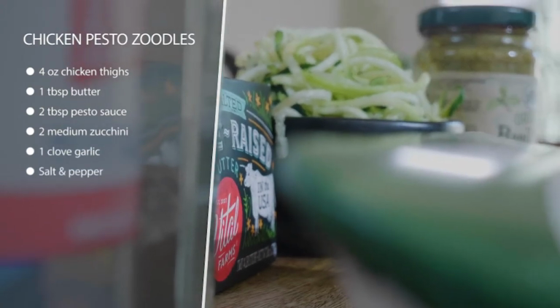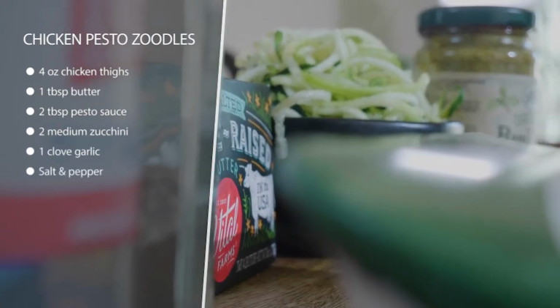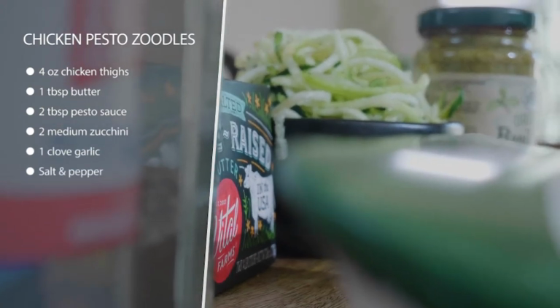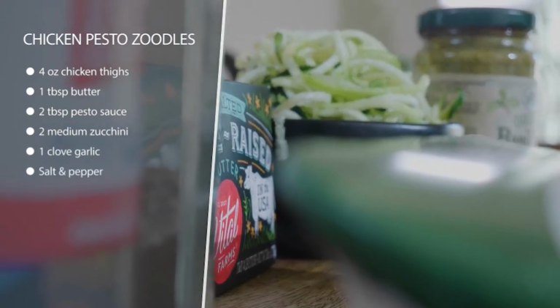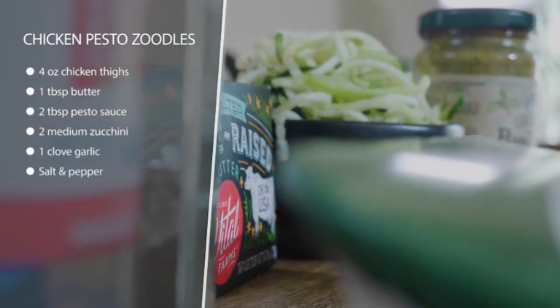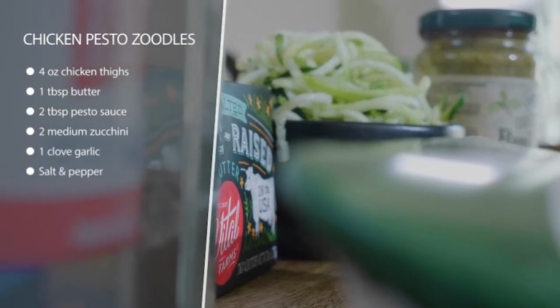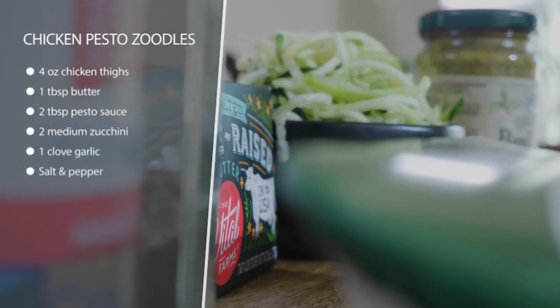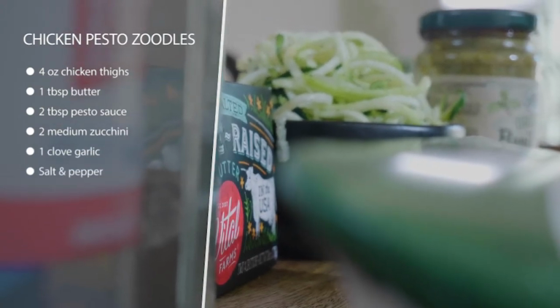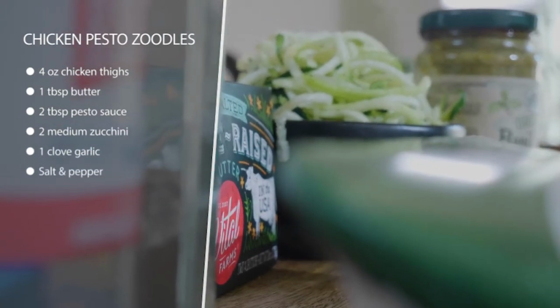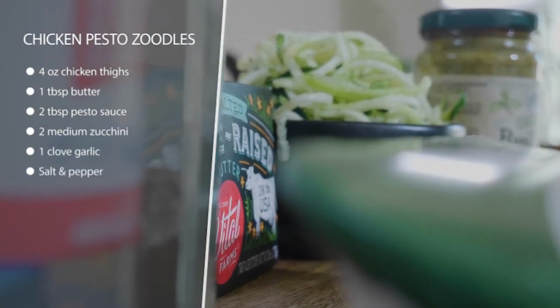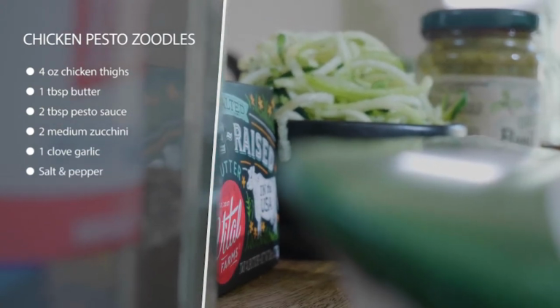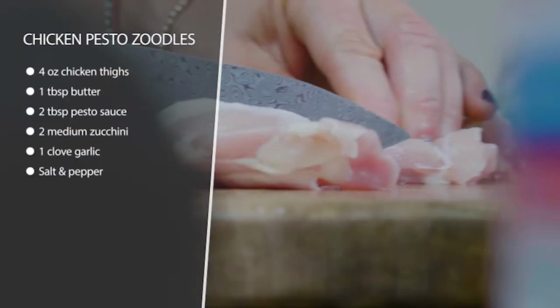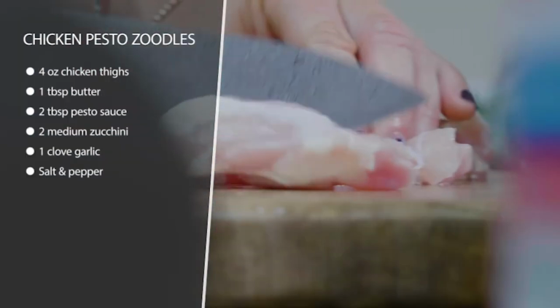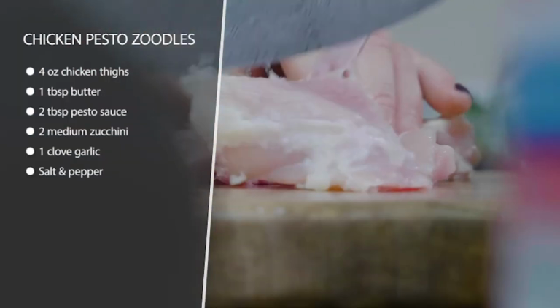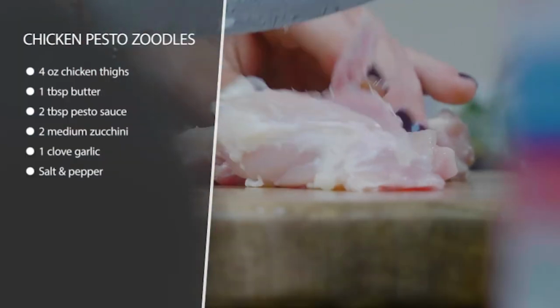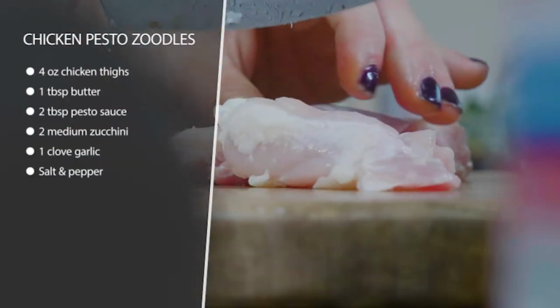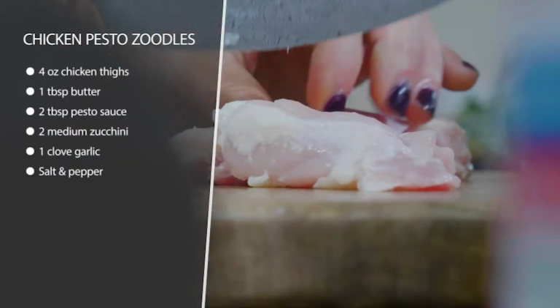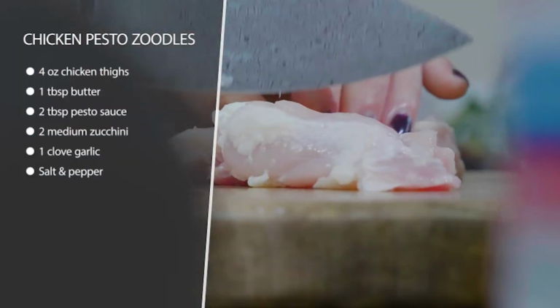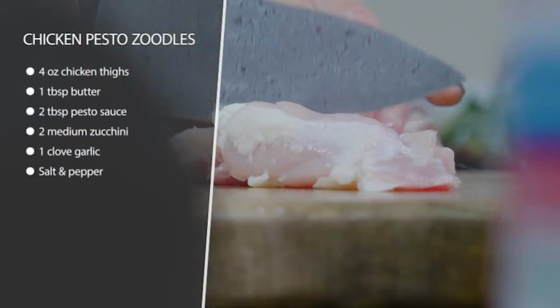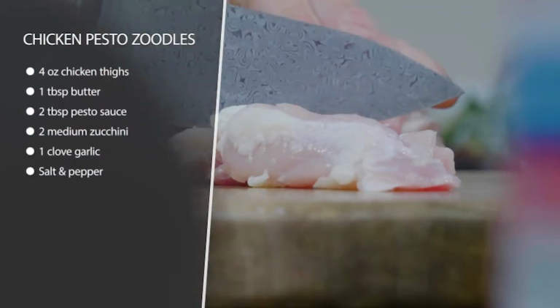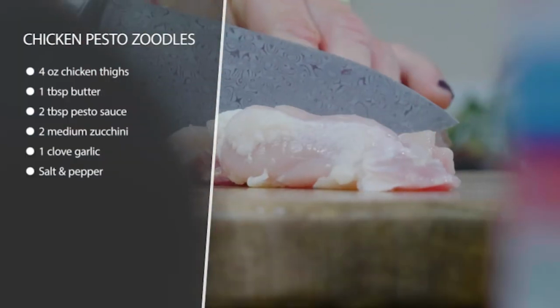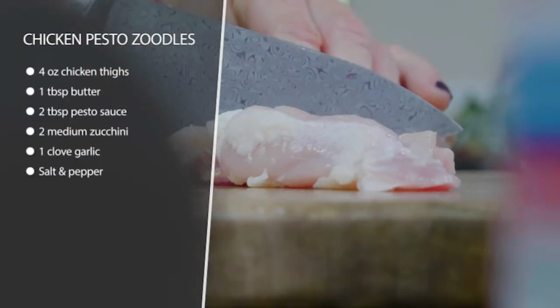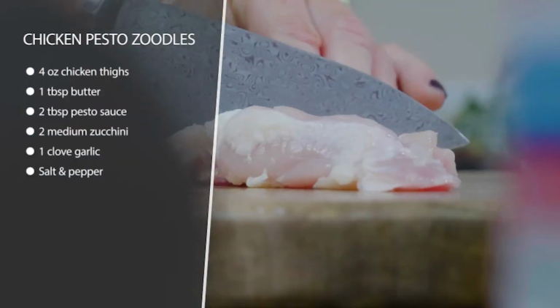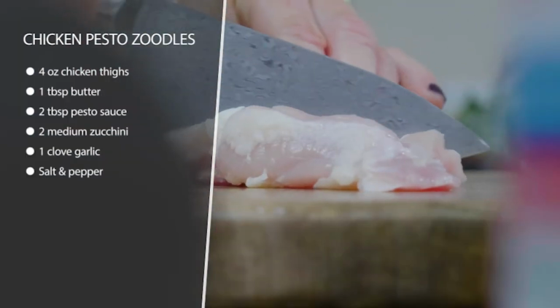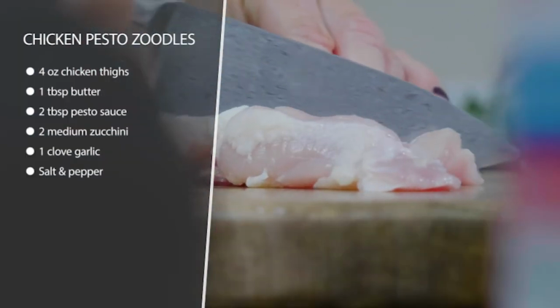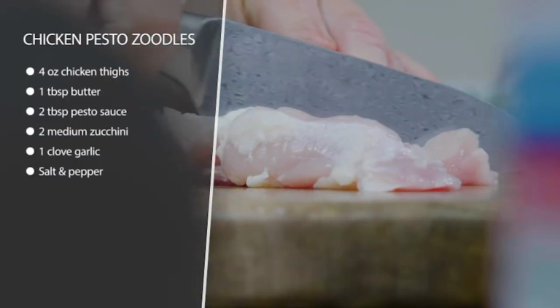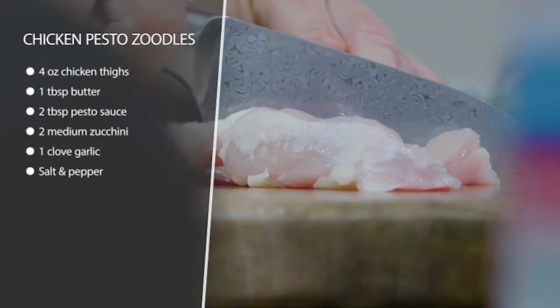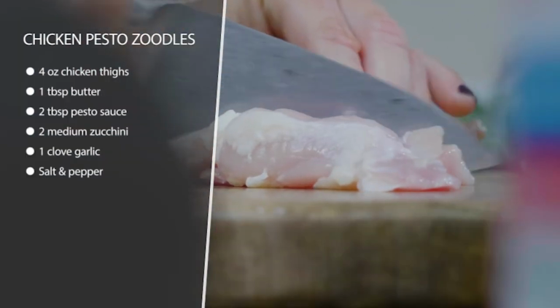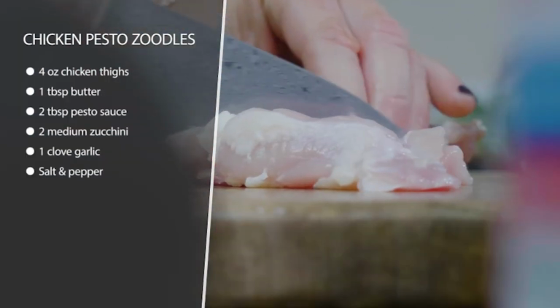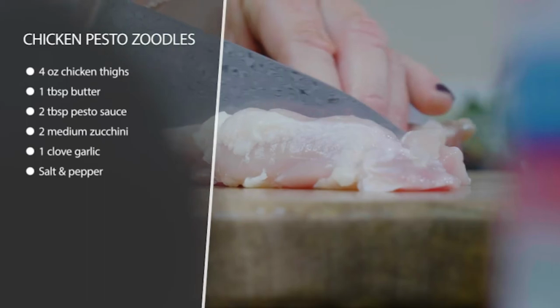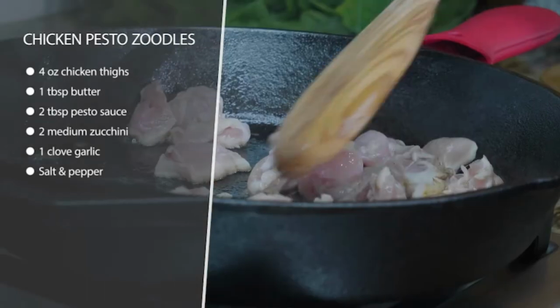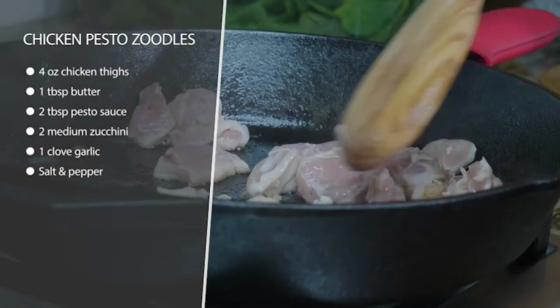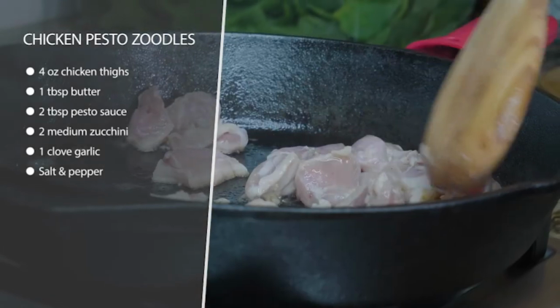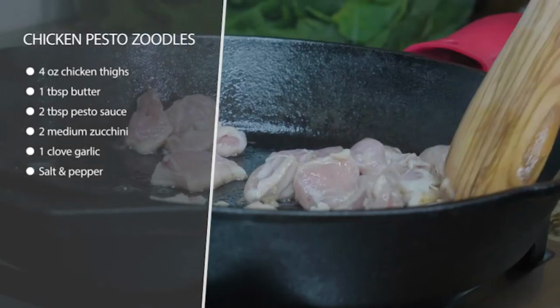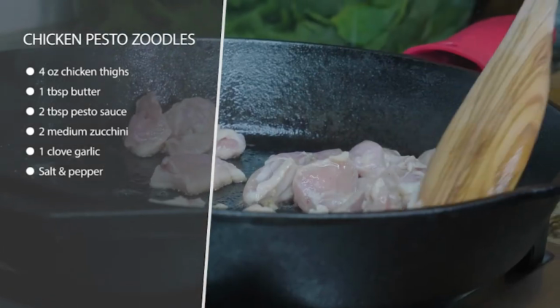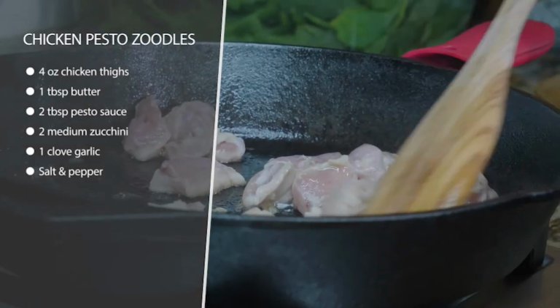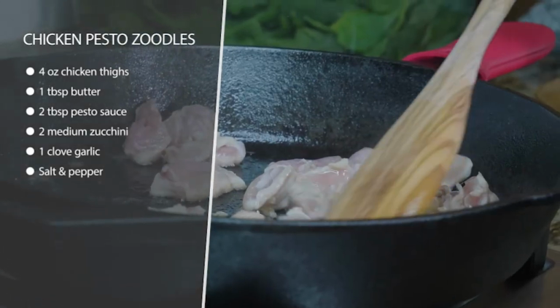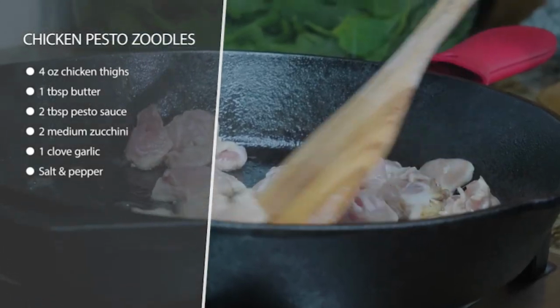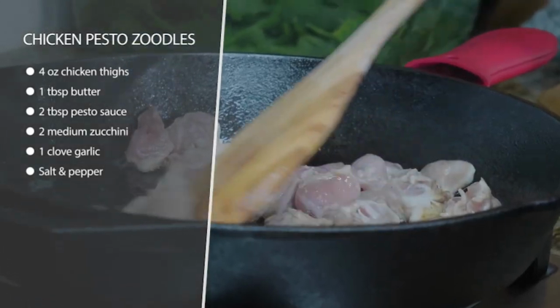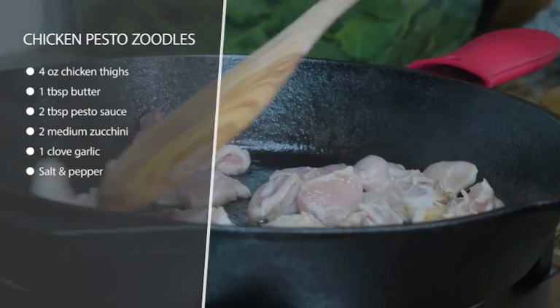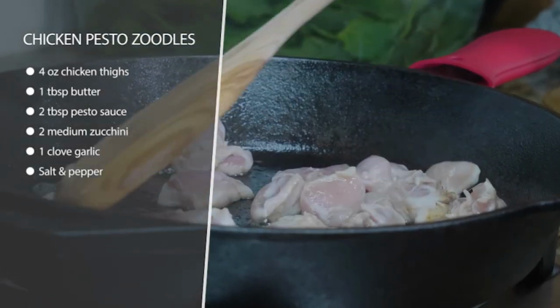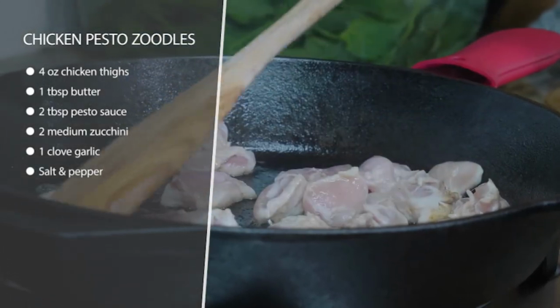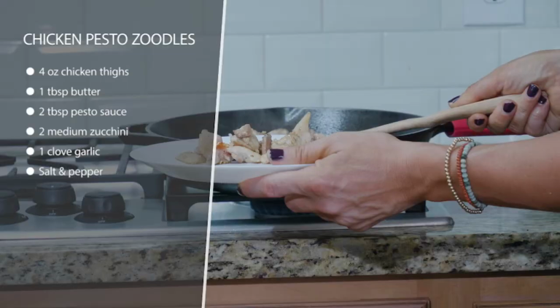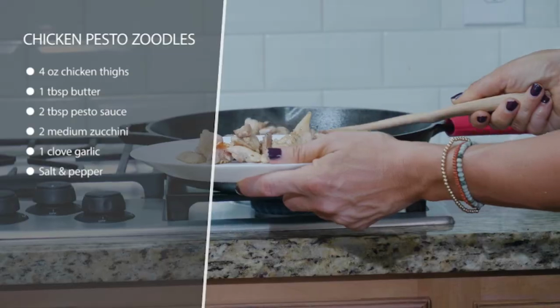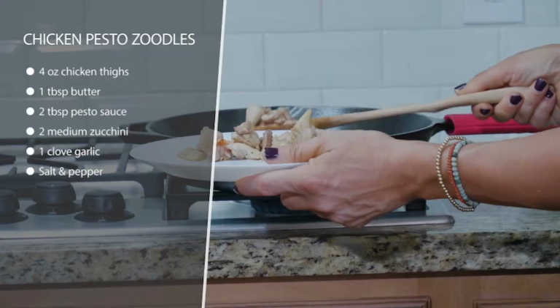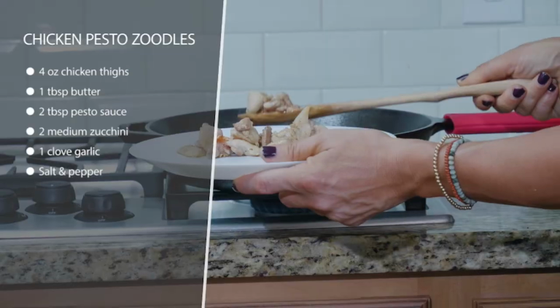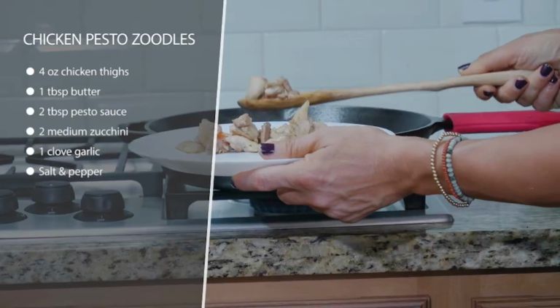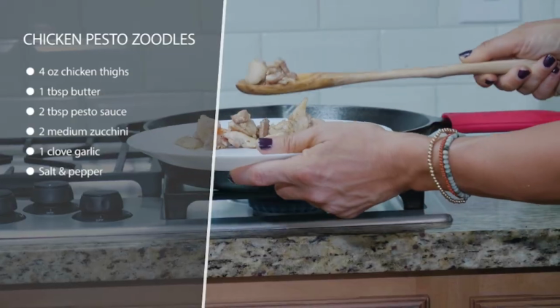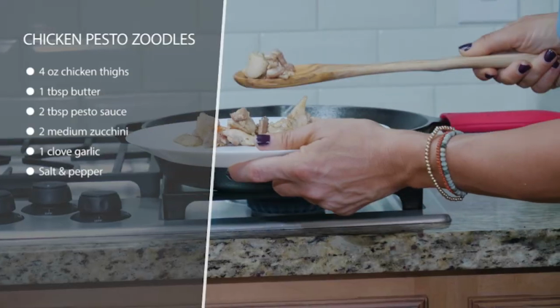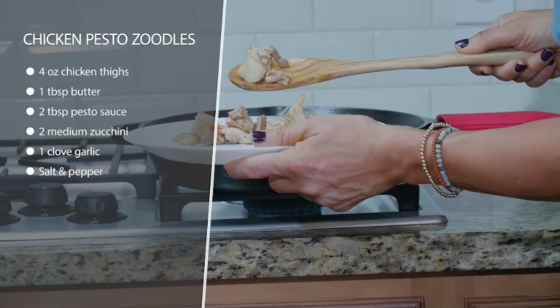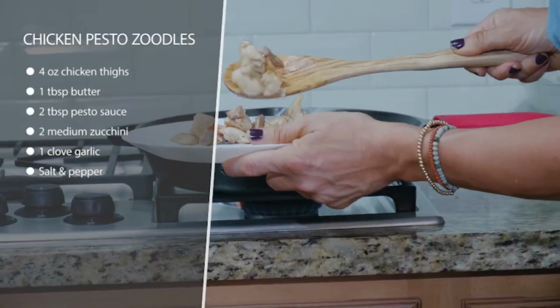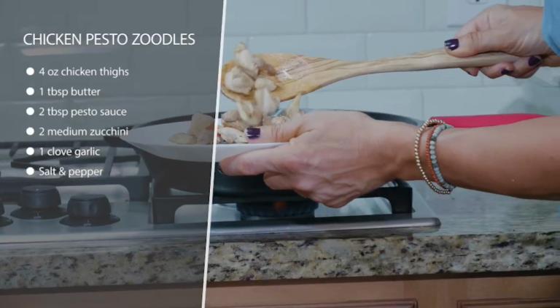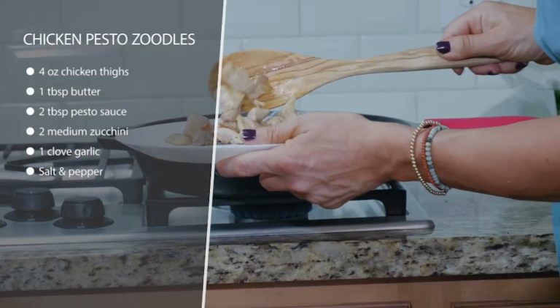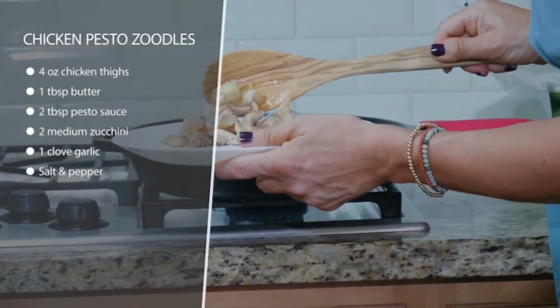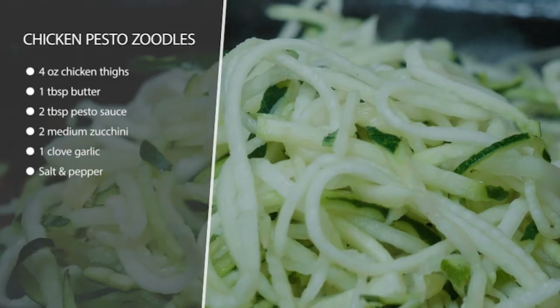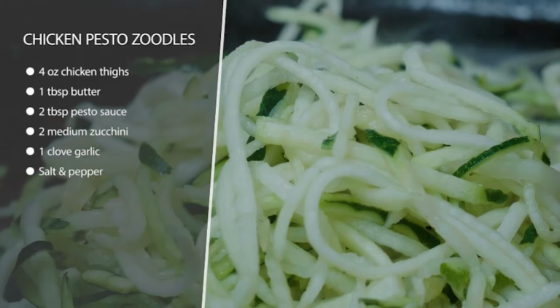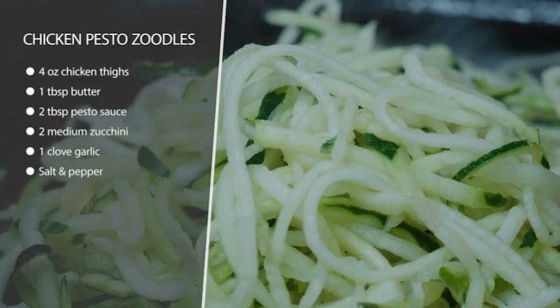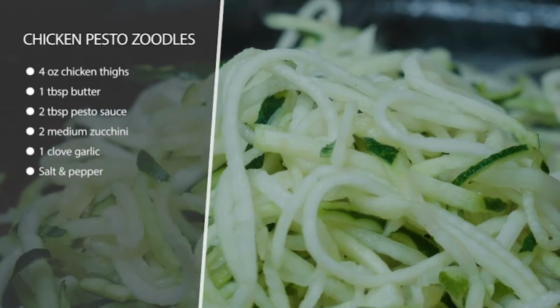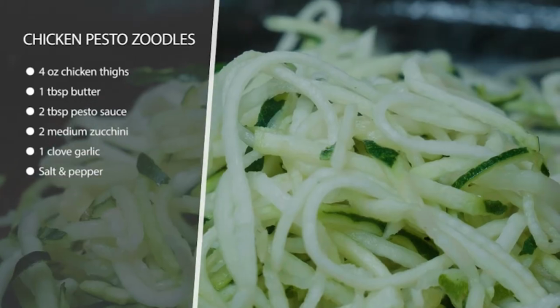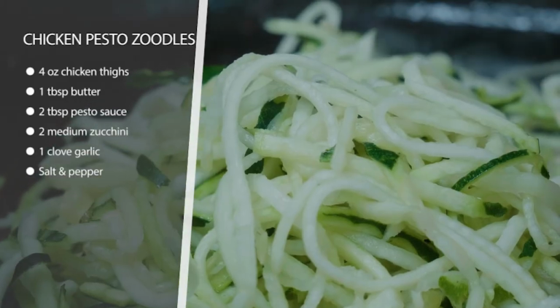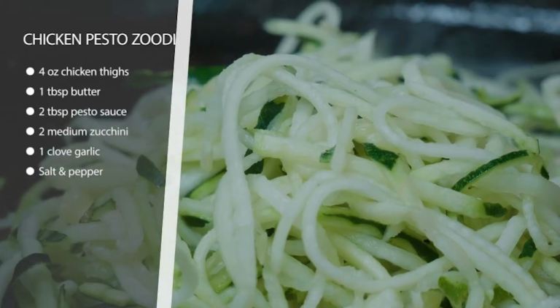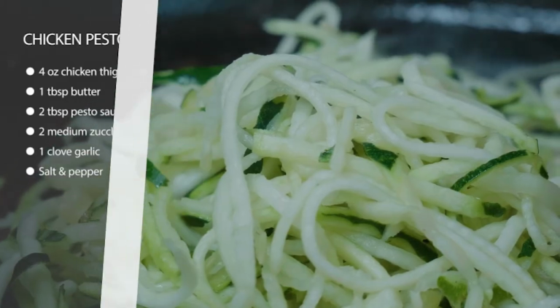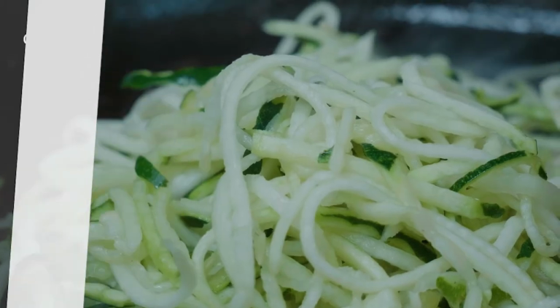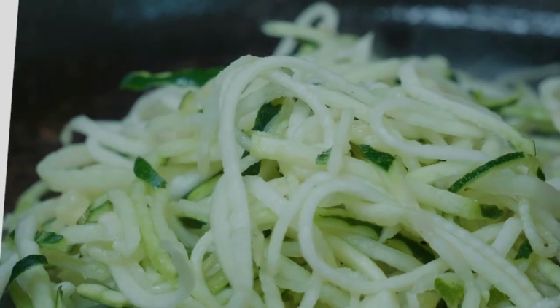We're going to chop up our chicken thighs and then we're going to heat up some butter and garlic in a pan. Add our chicken thighs until they're cooked through and then we're going to take them out.